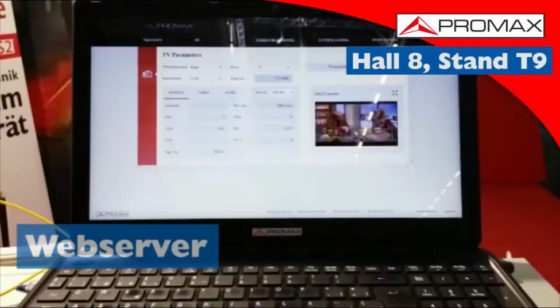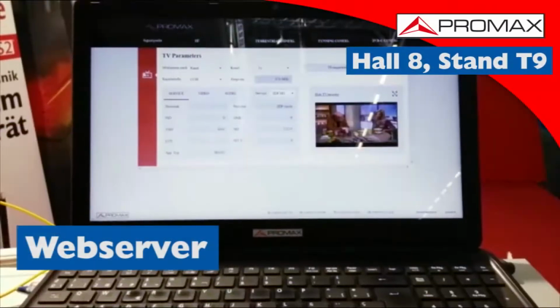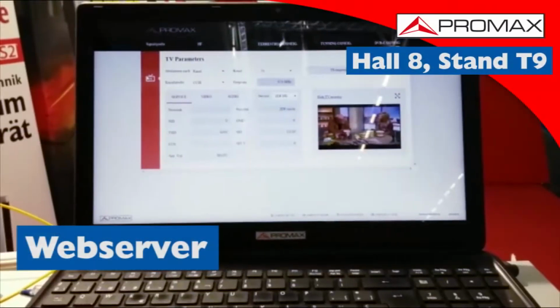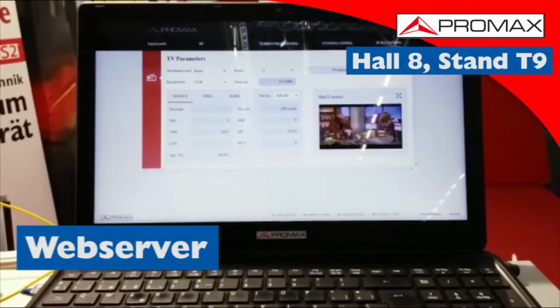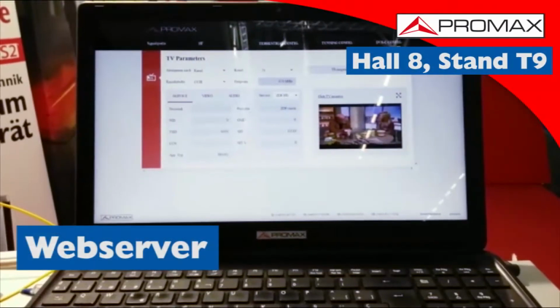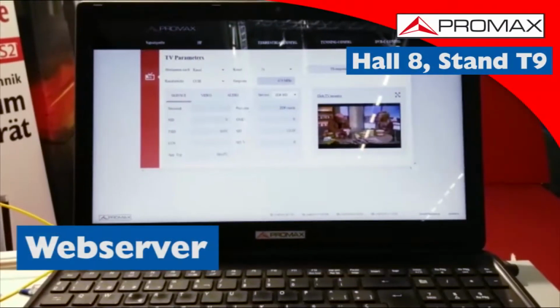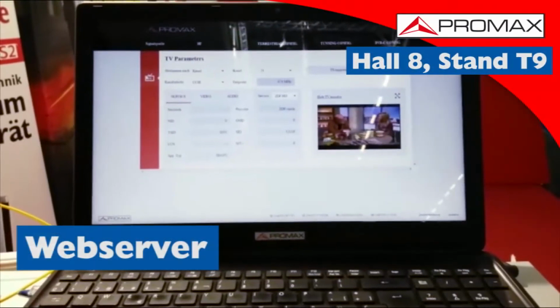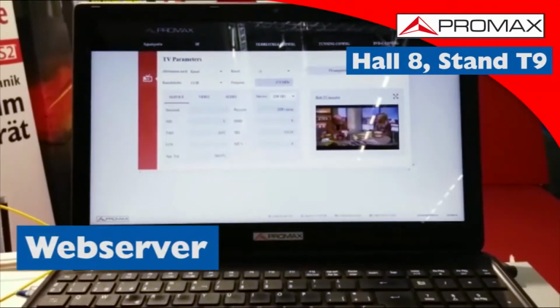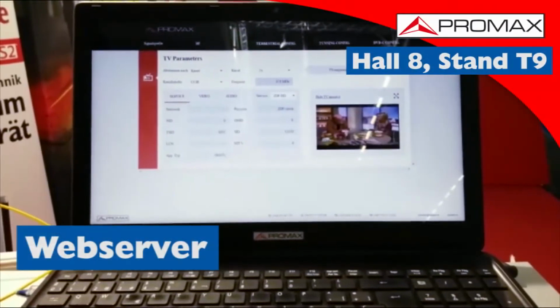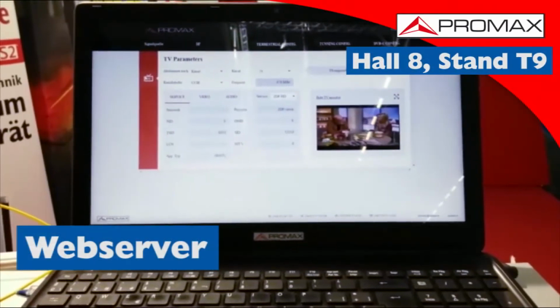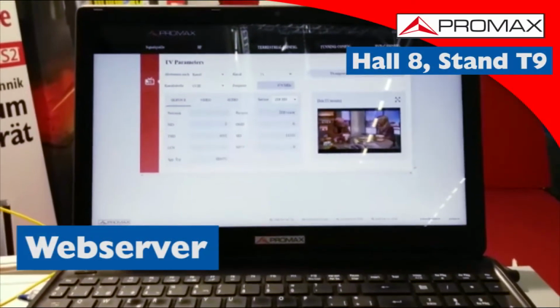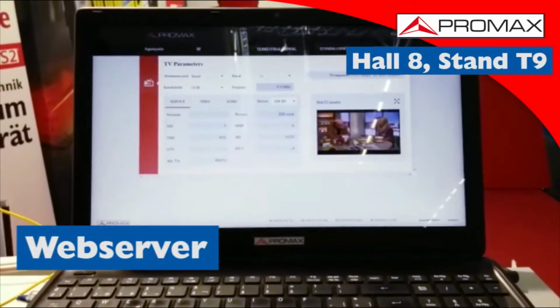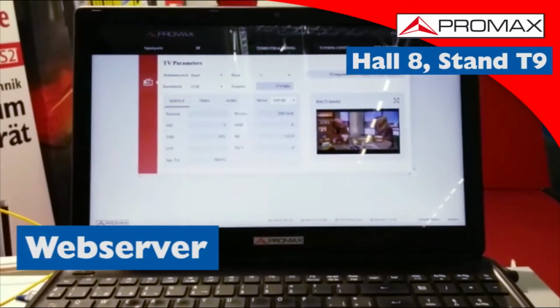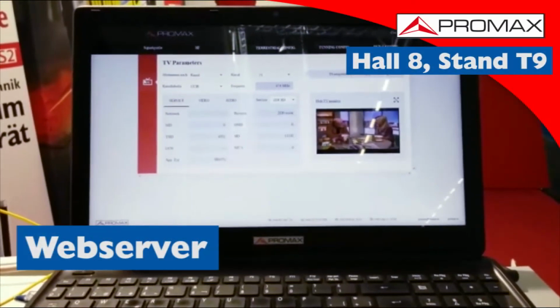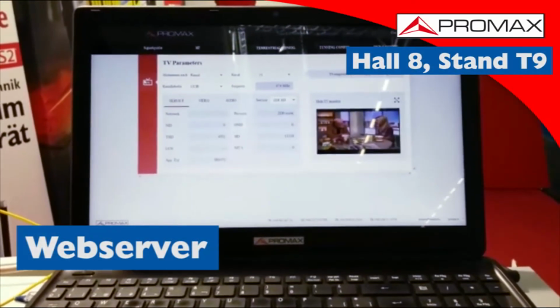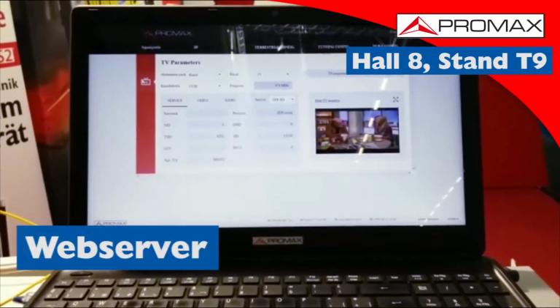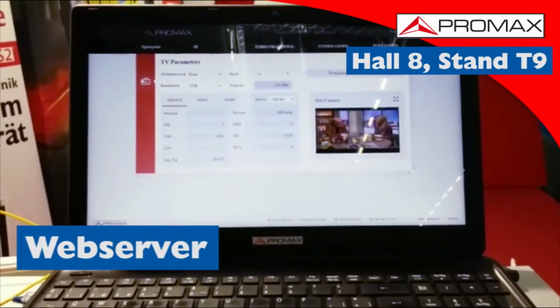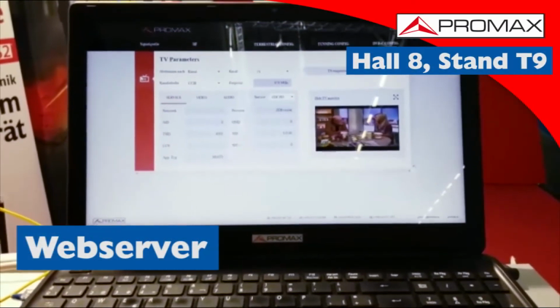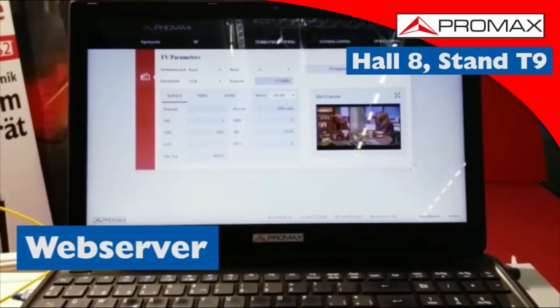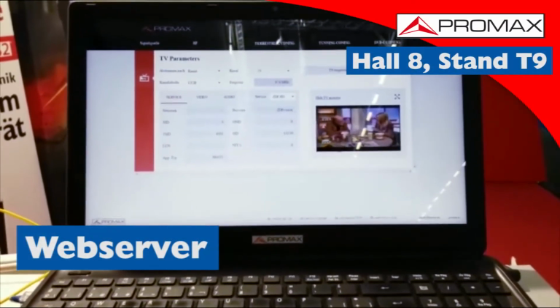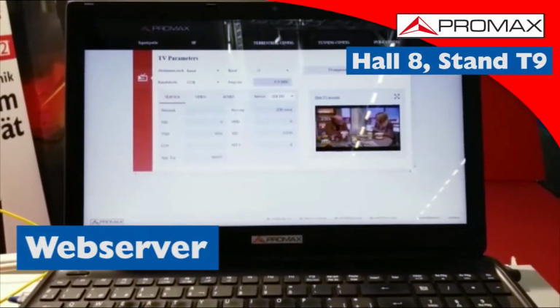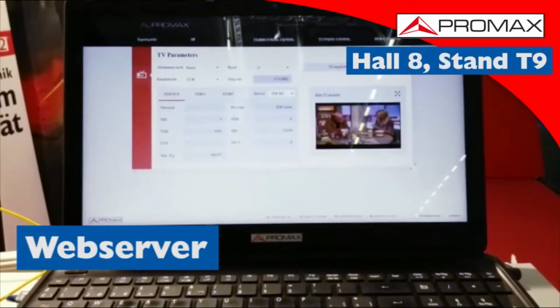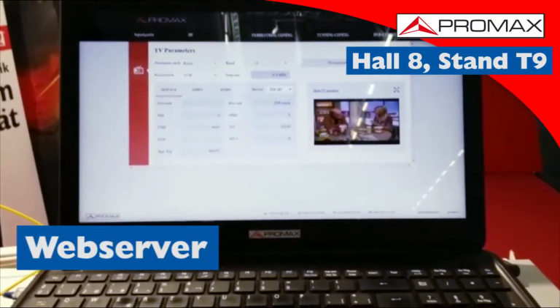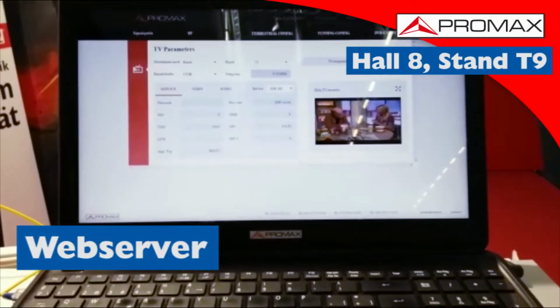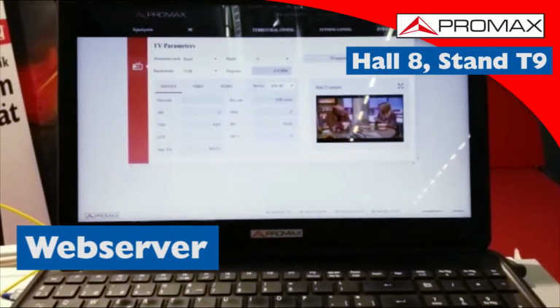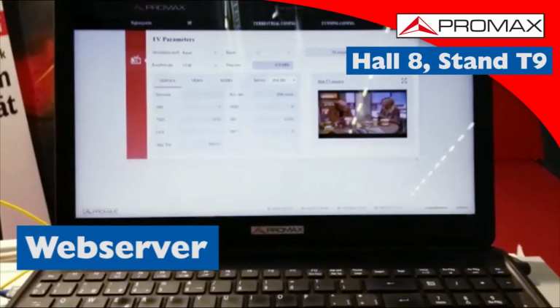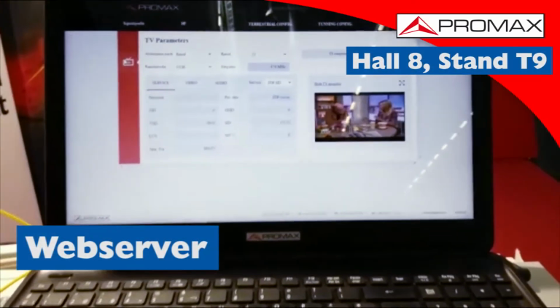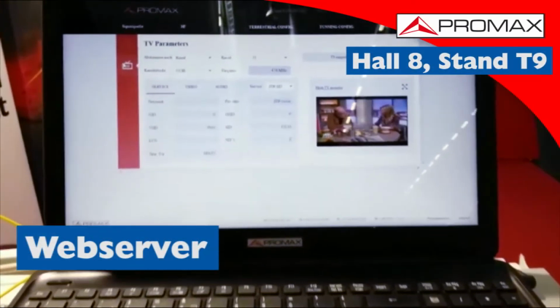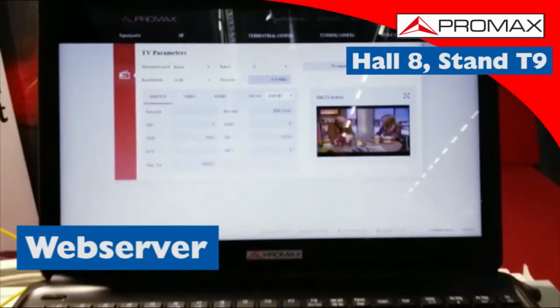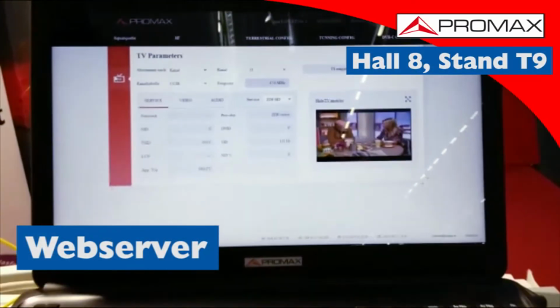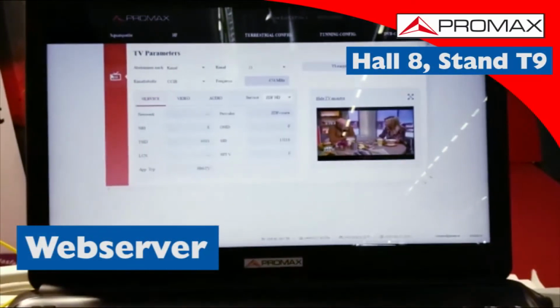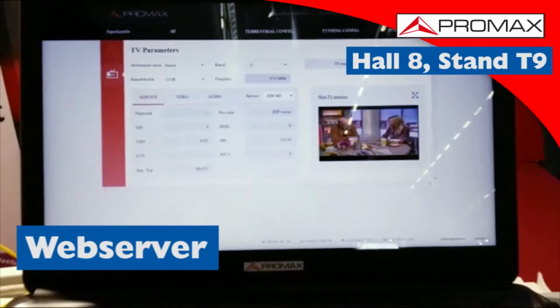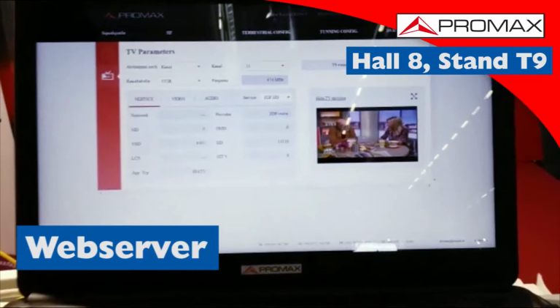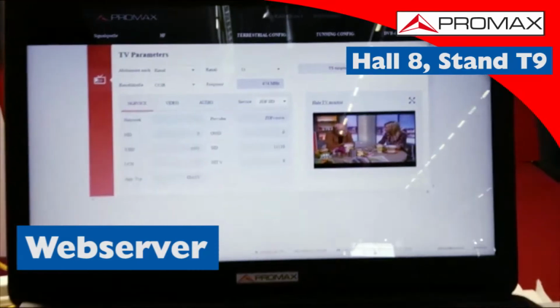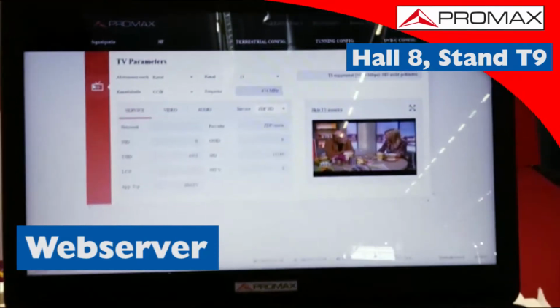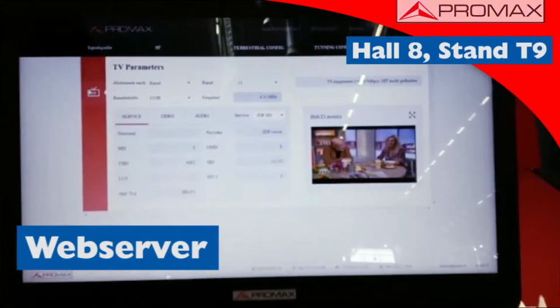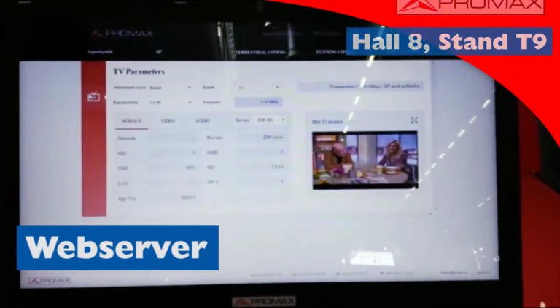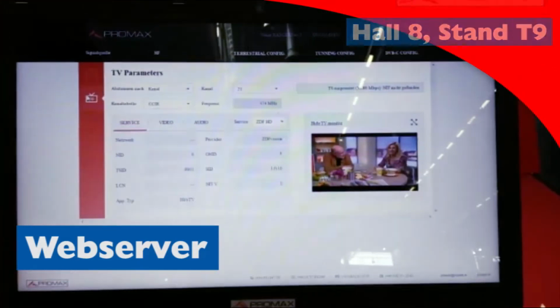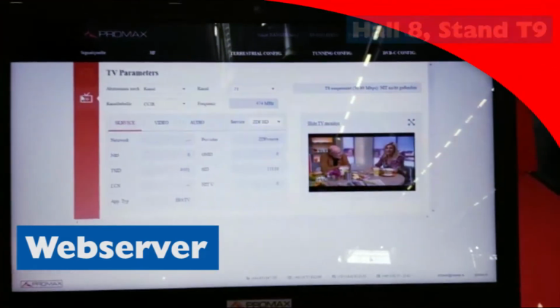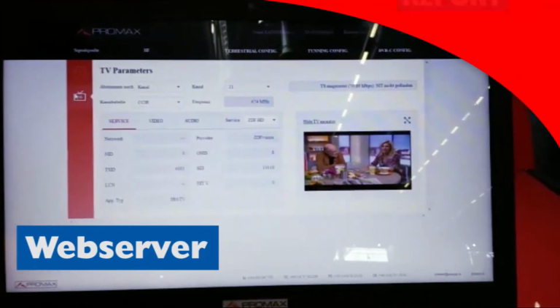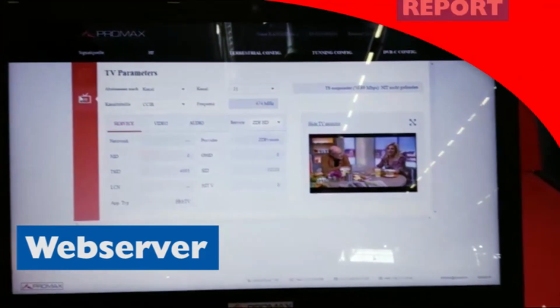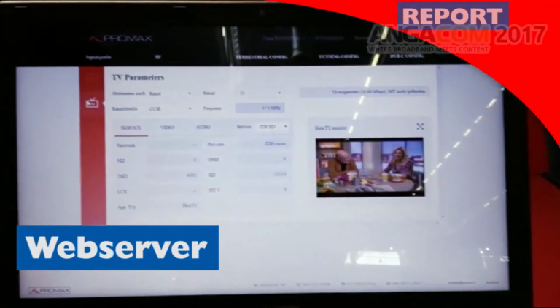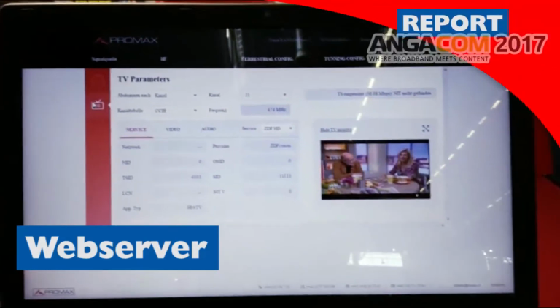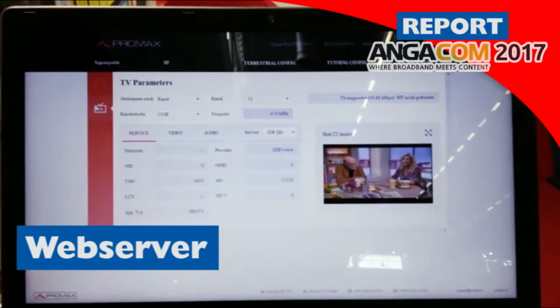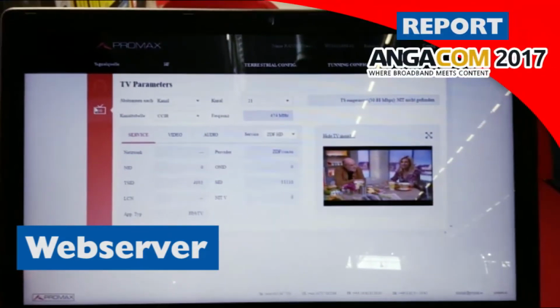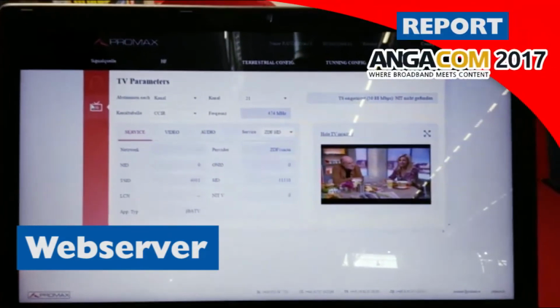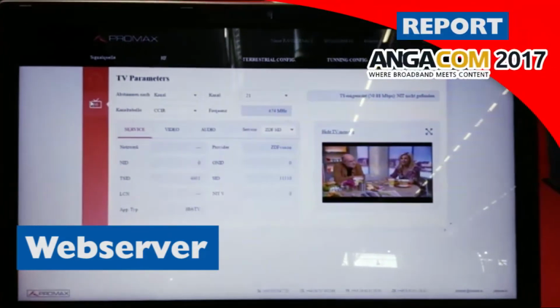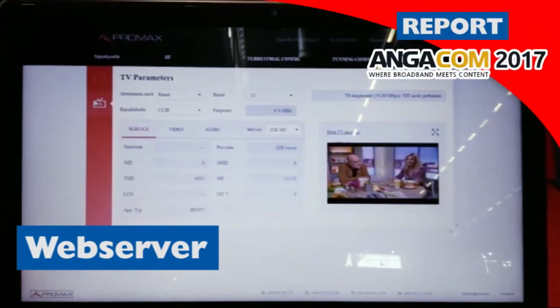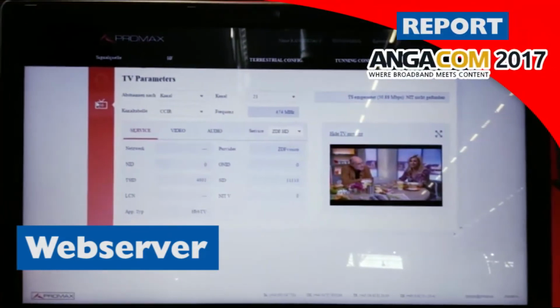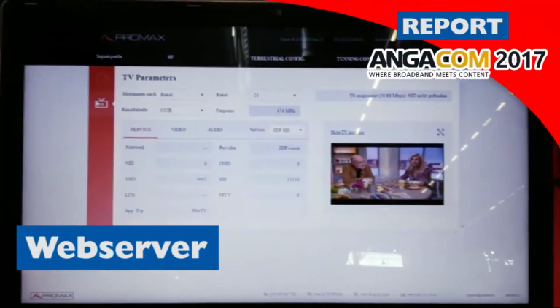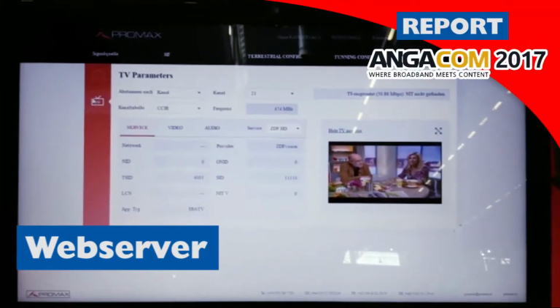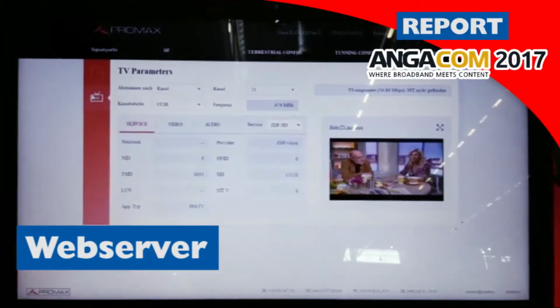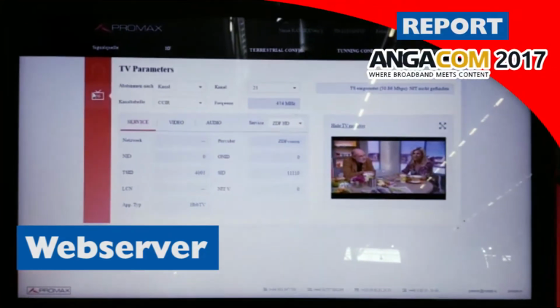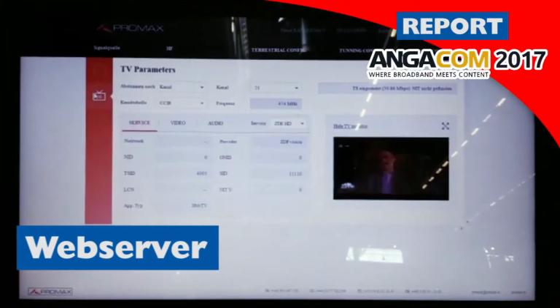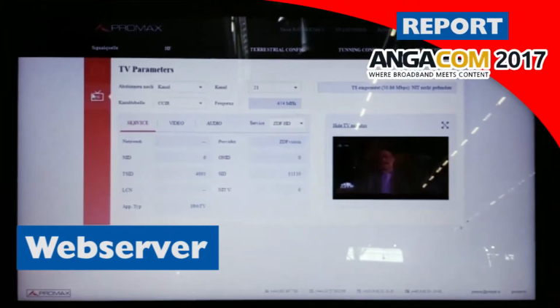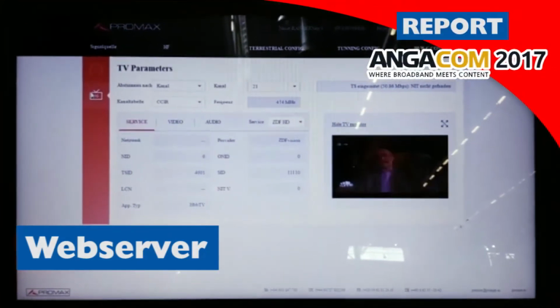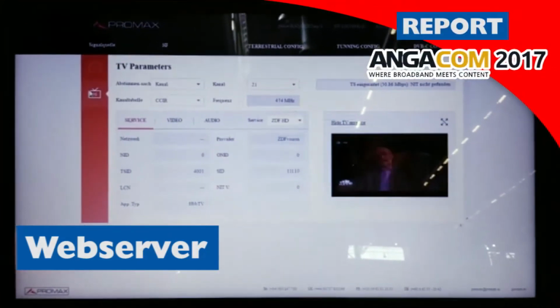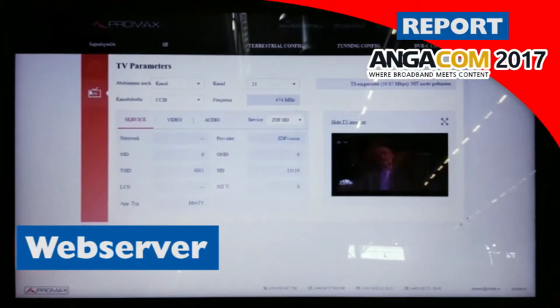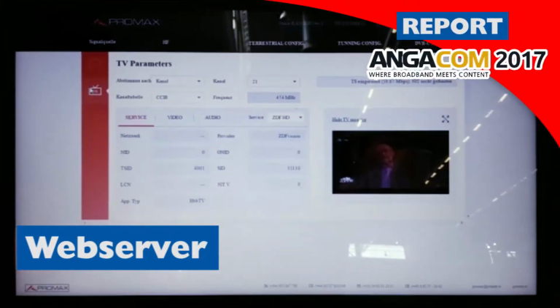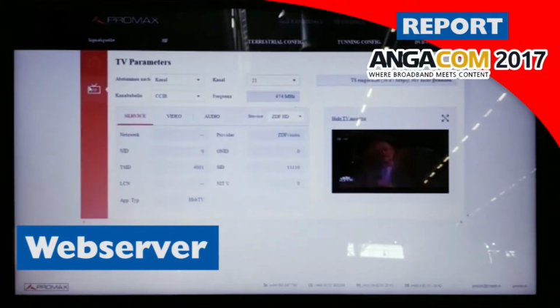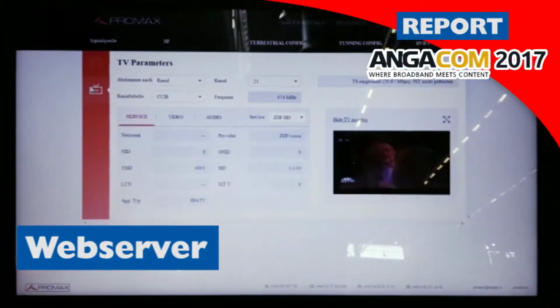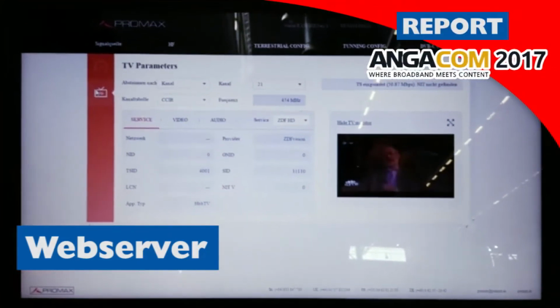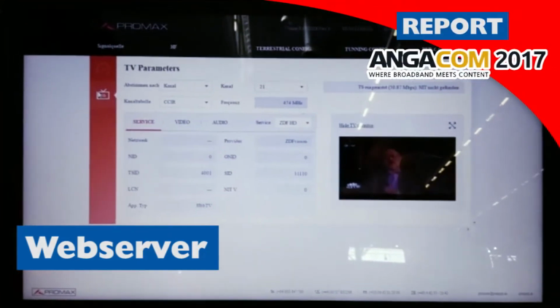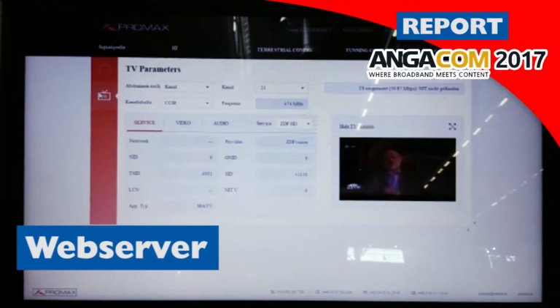If we shift to this side, what we have is the web server. This function is growing more and more every day.